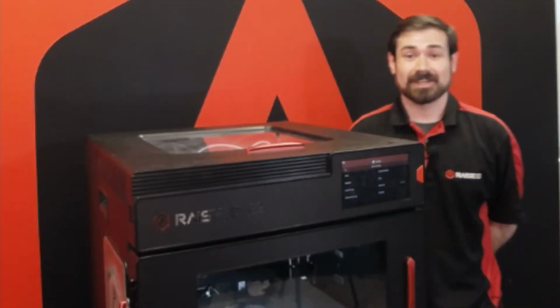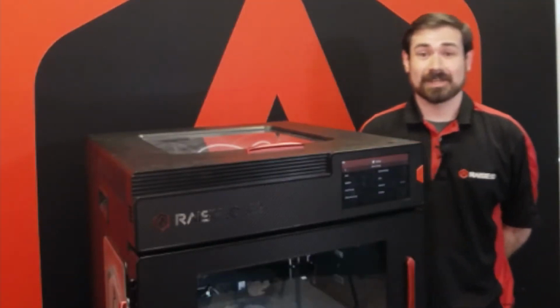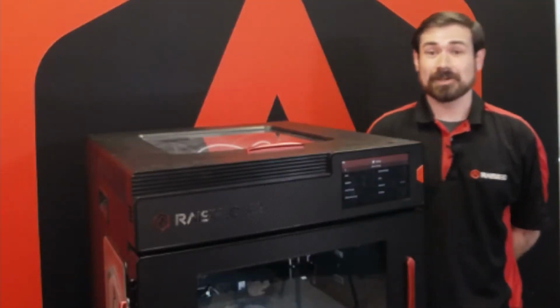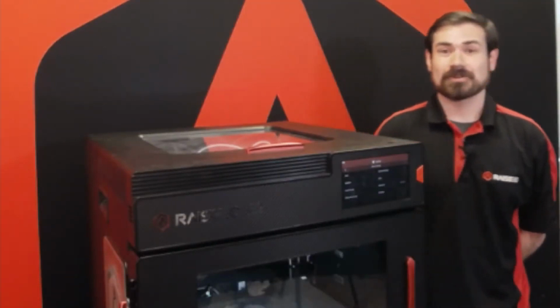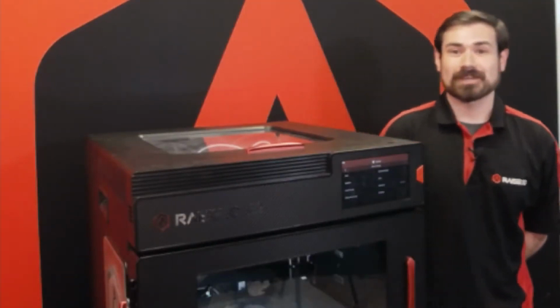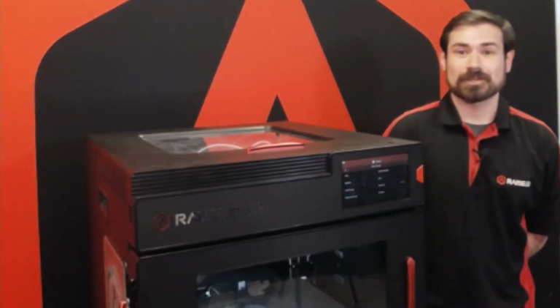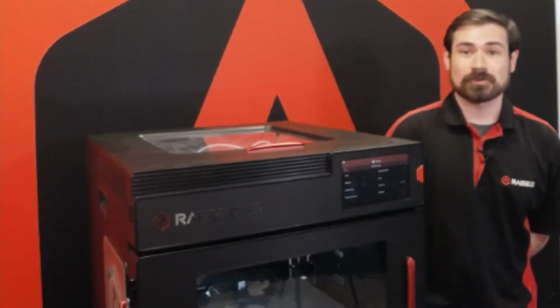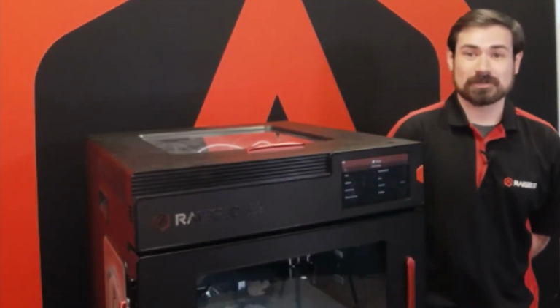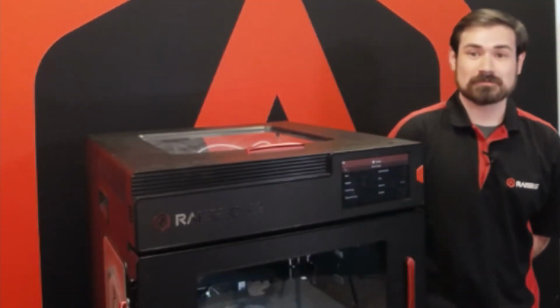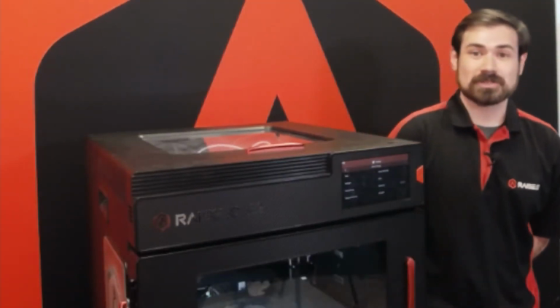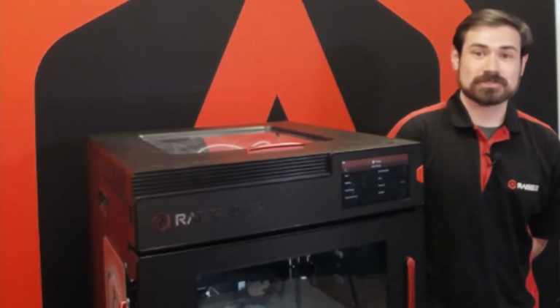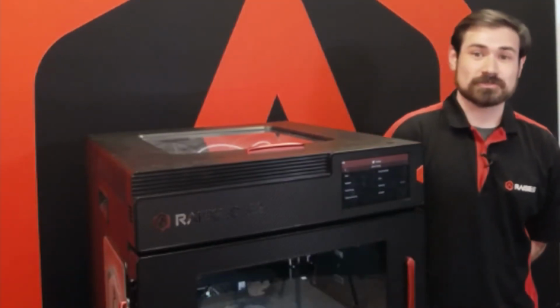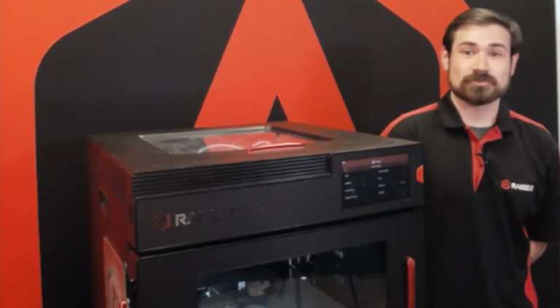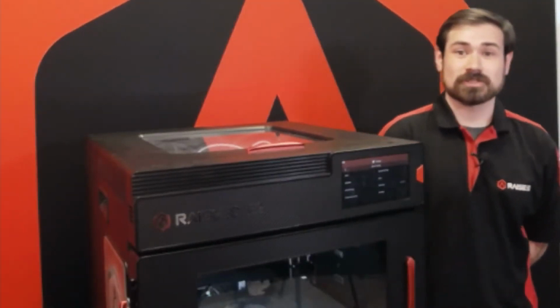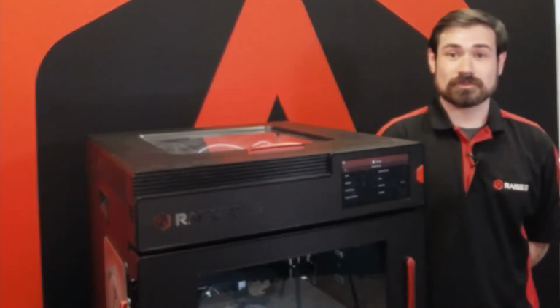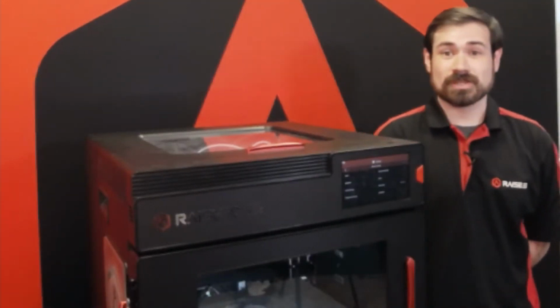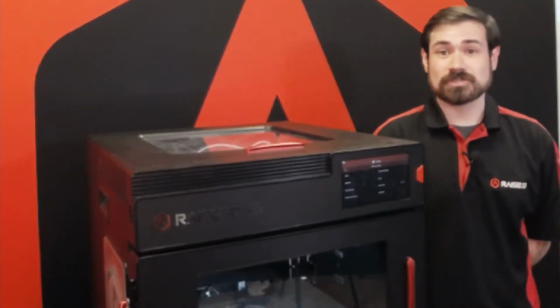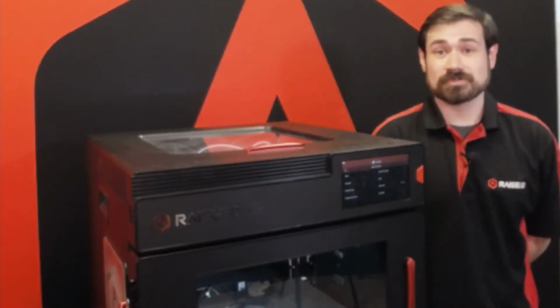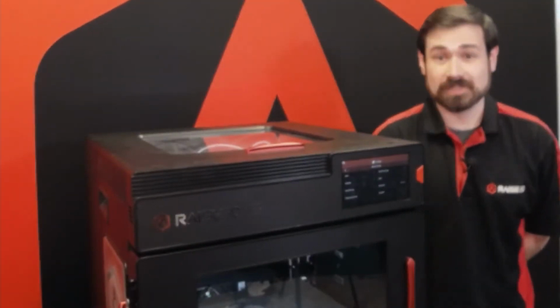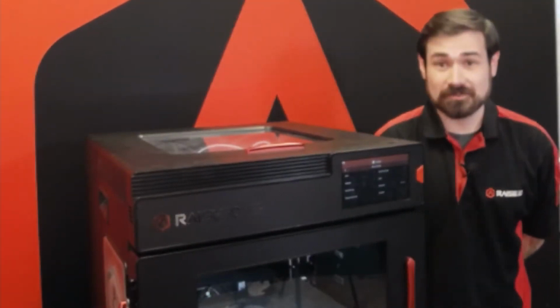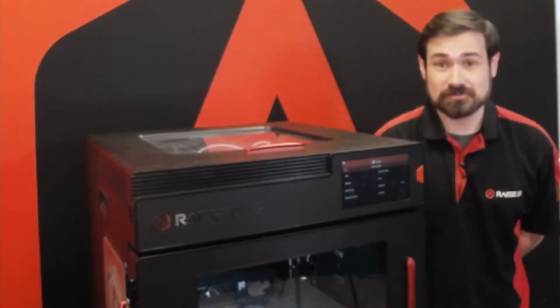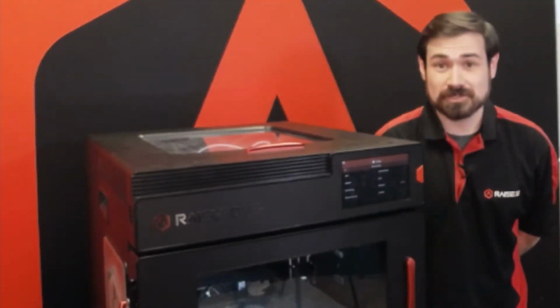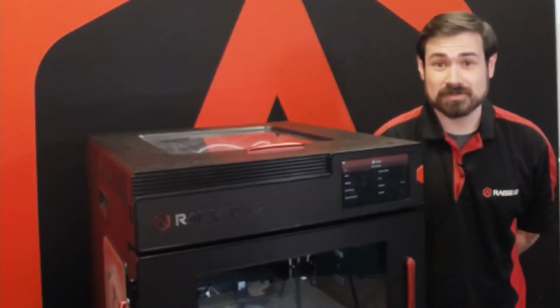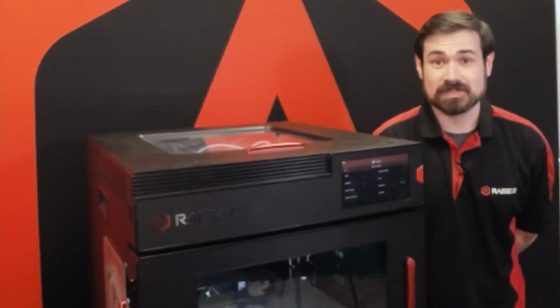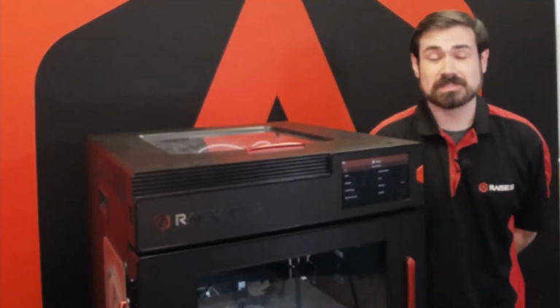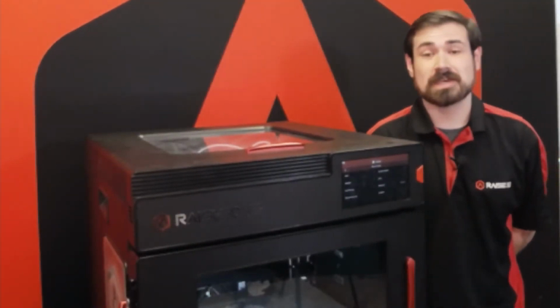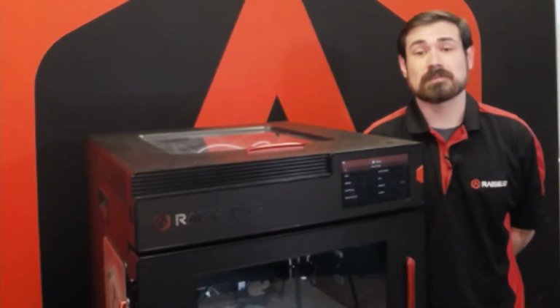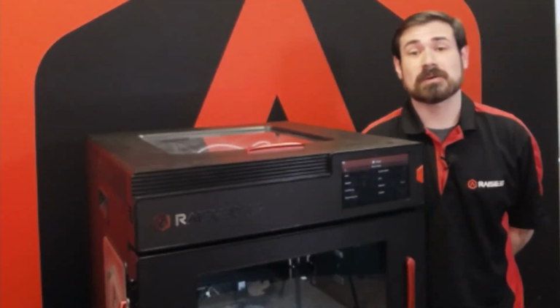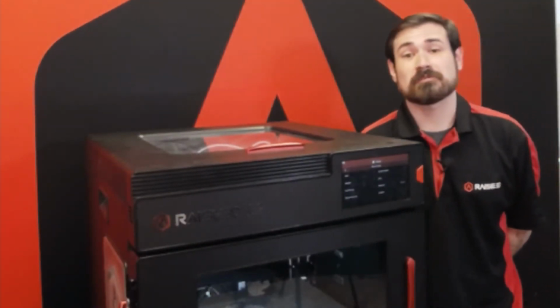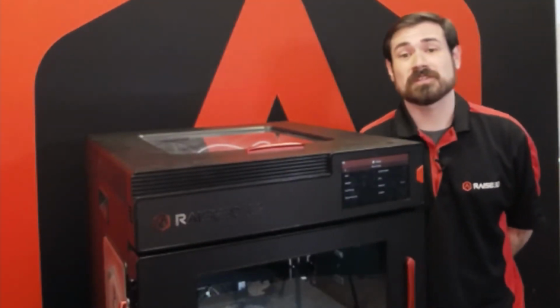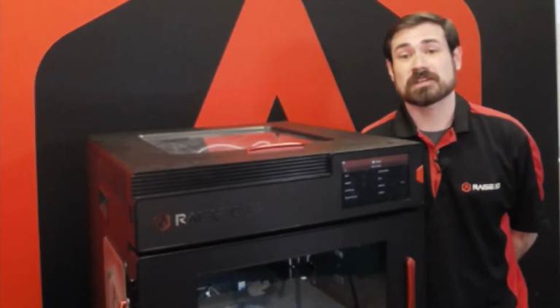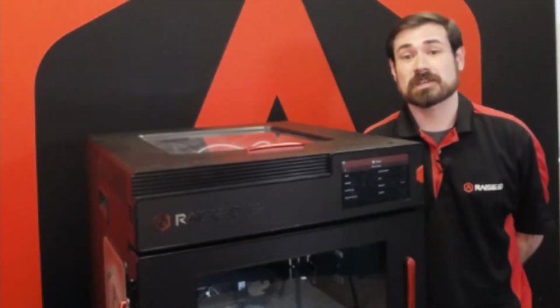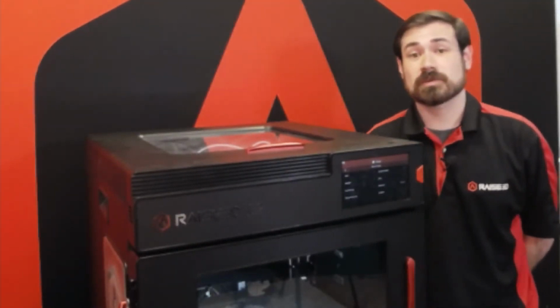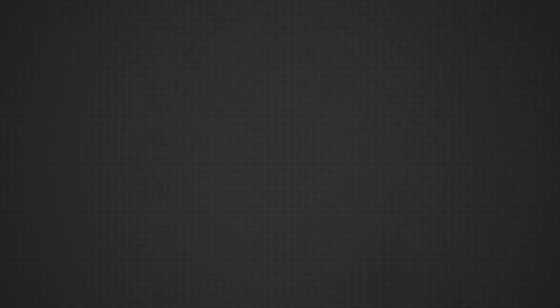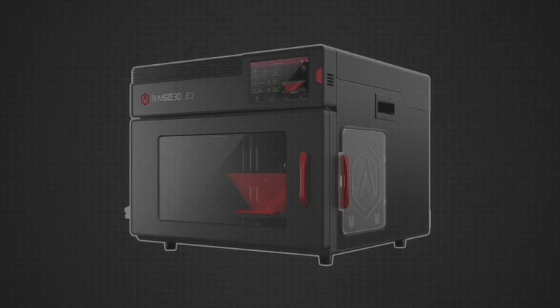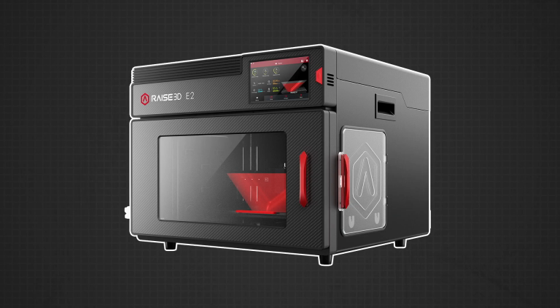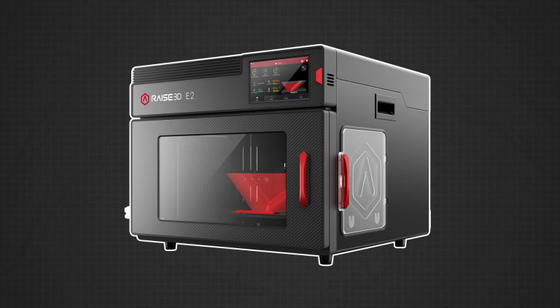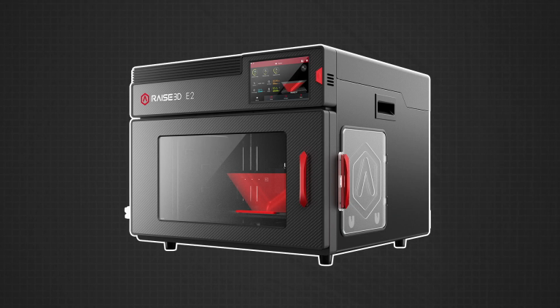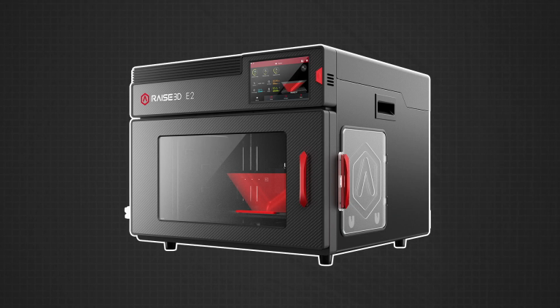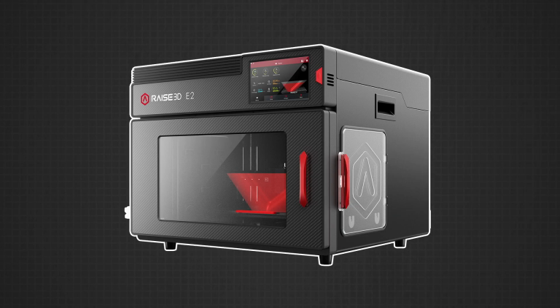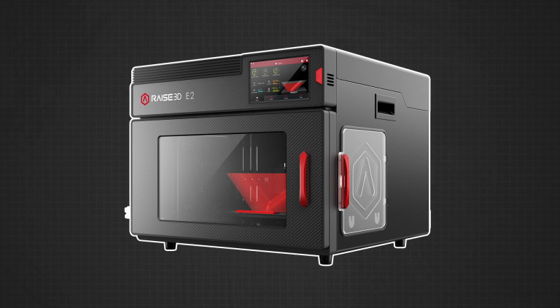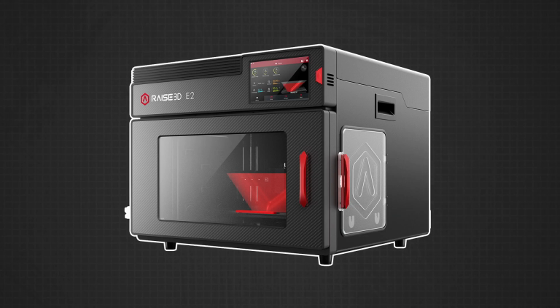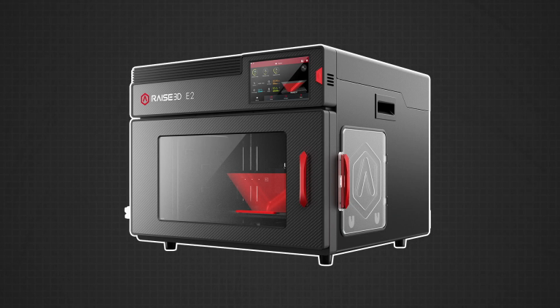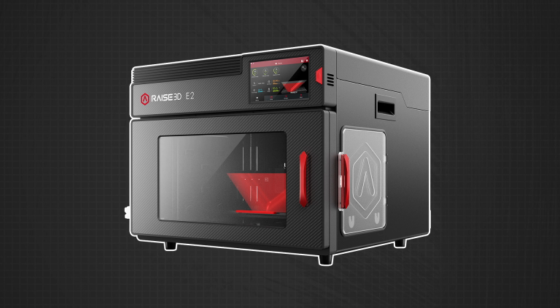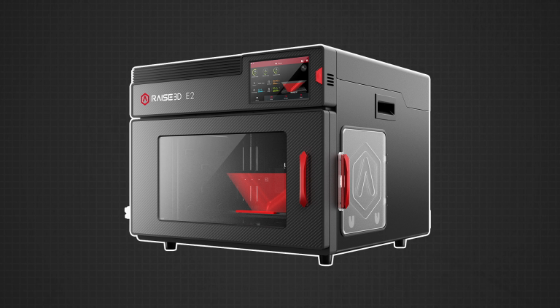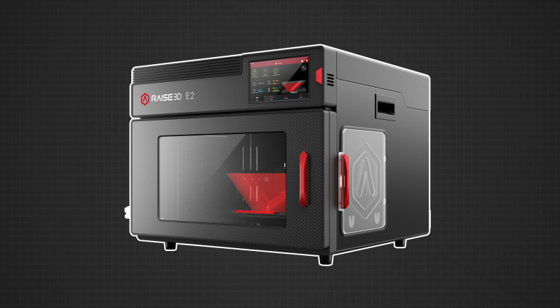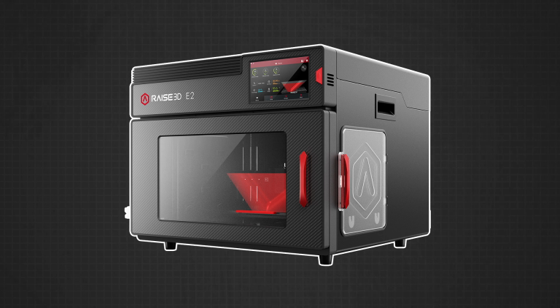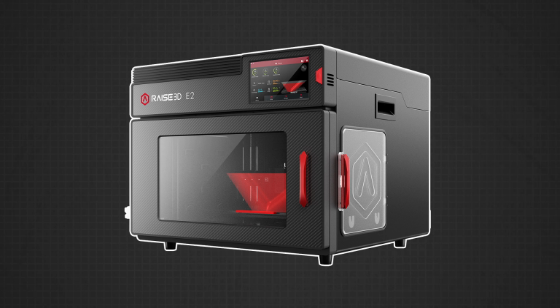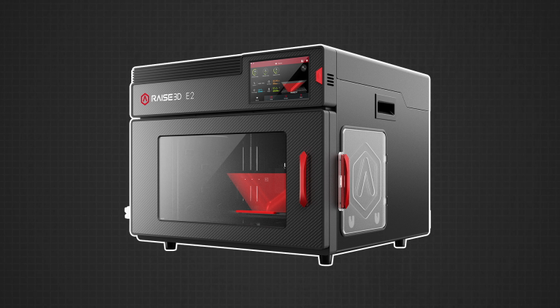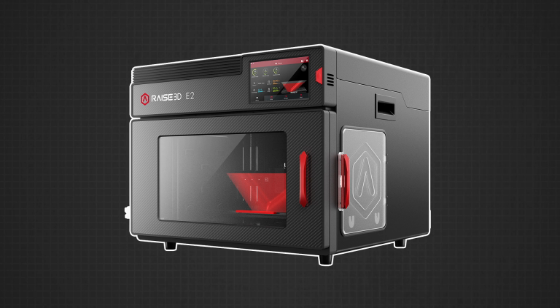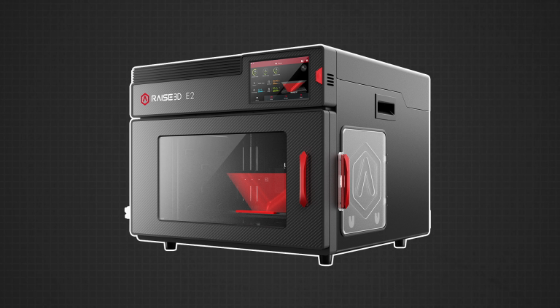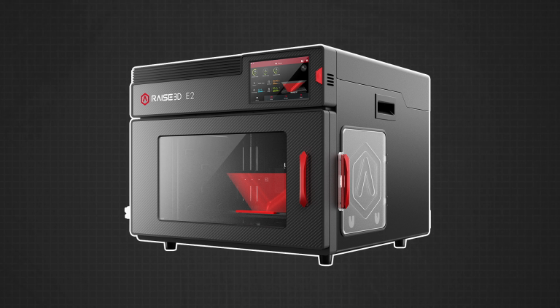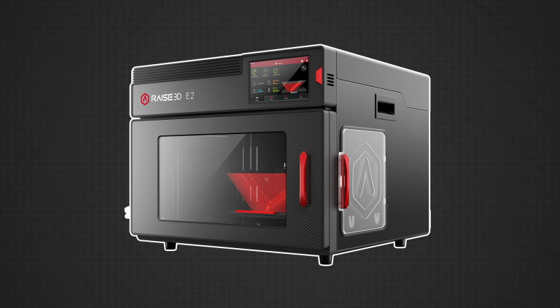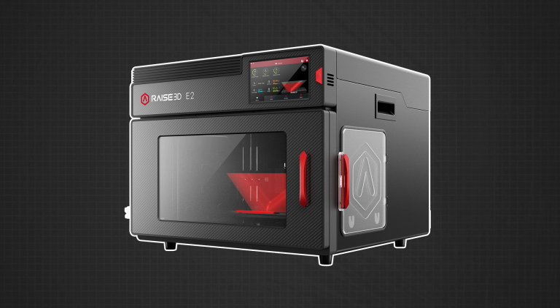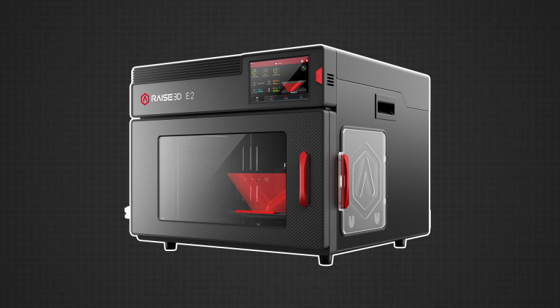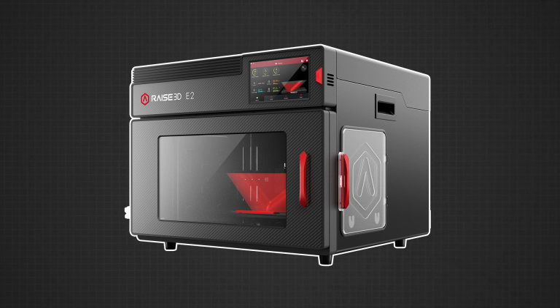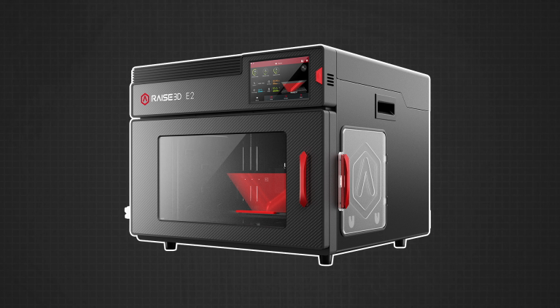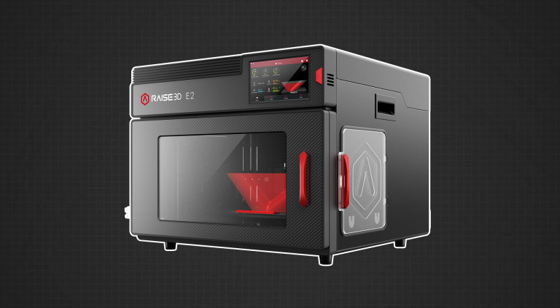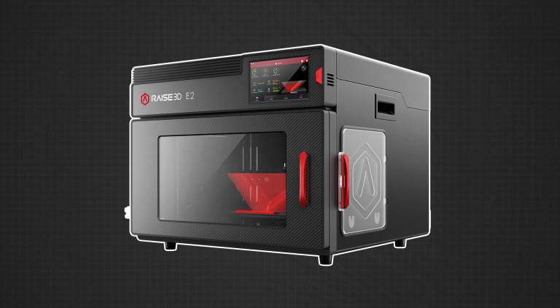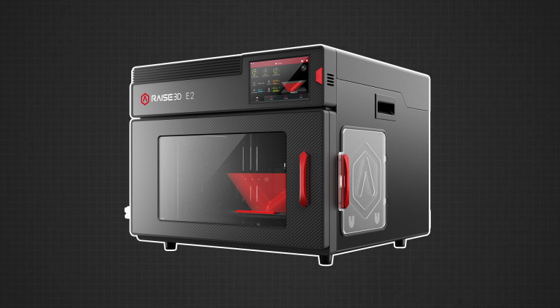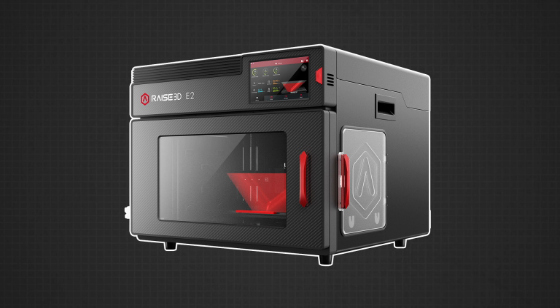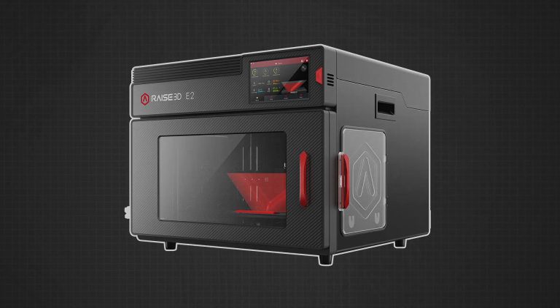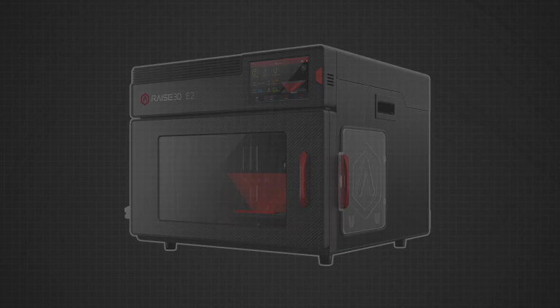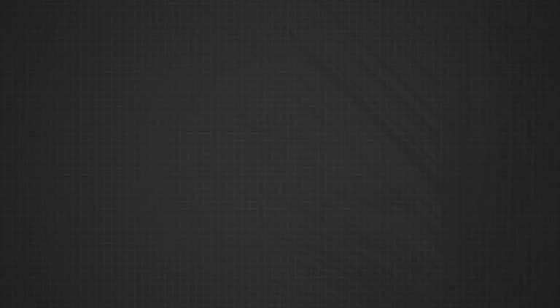Hello and welcome to another RAZE 3D livestream. This time I'm going to be talking about the E2, all of the hardware specs and features of the E2.